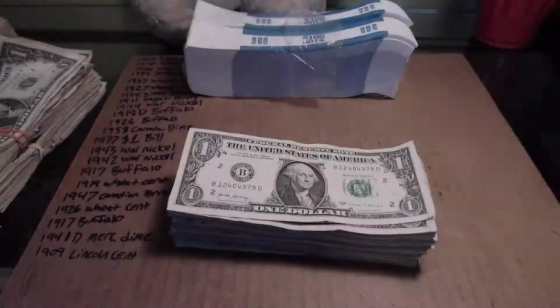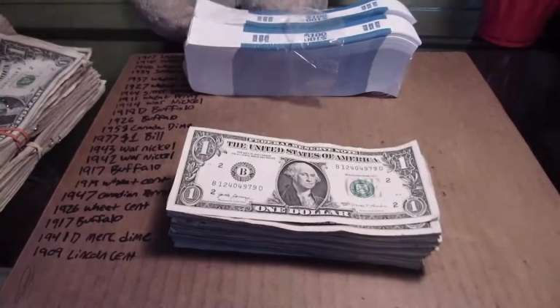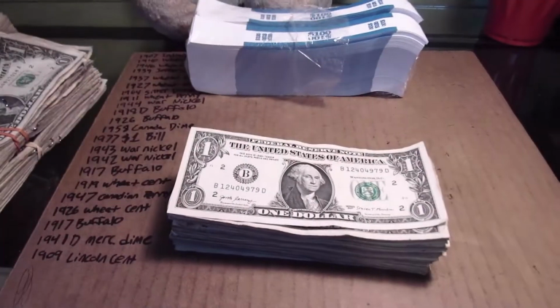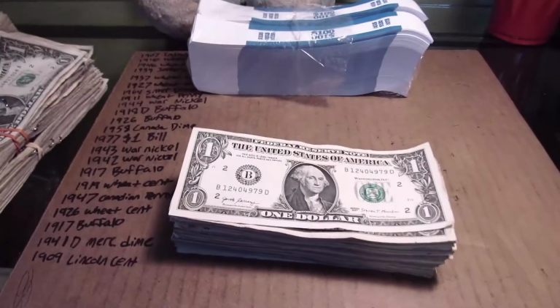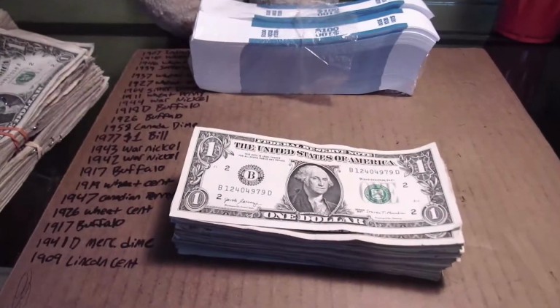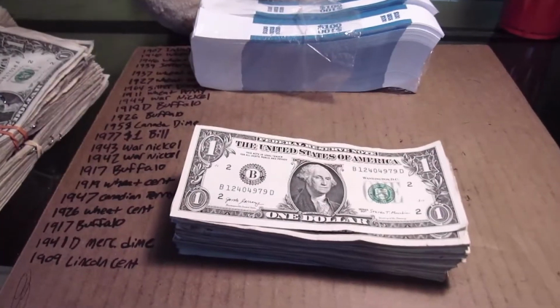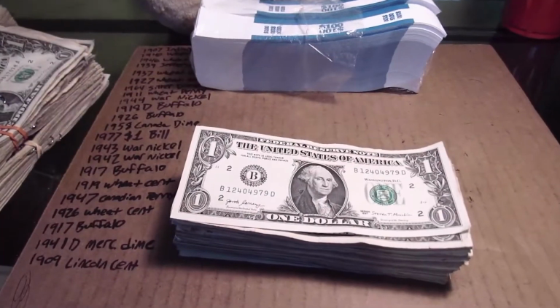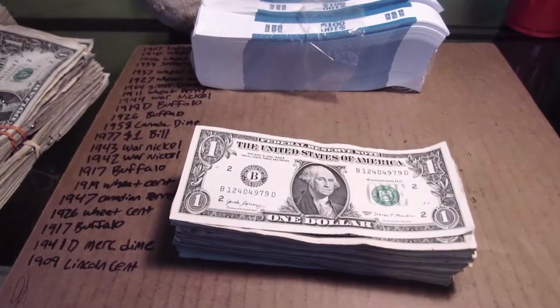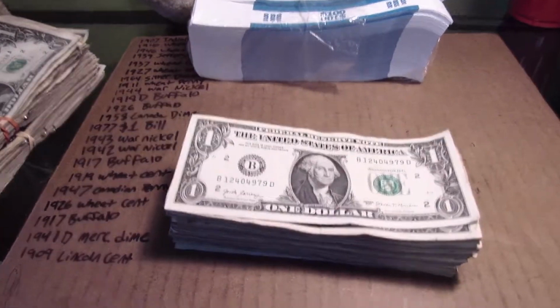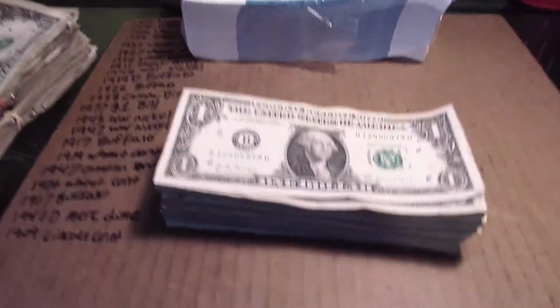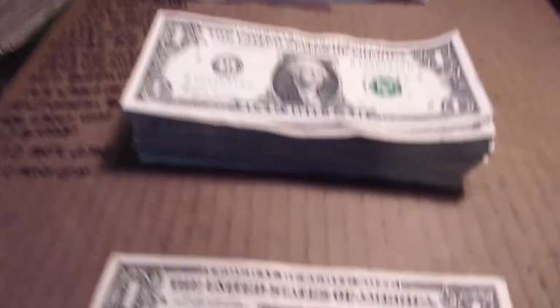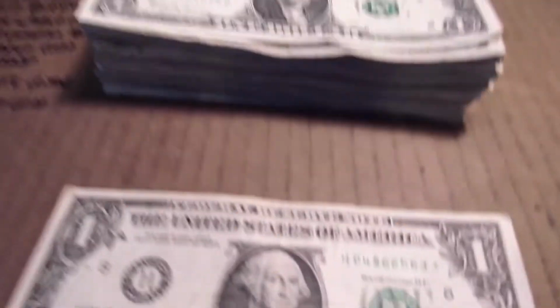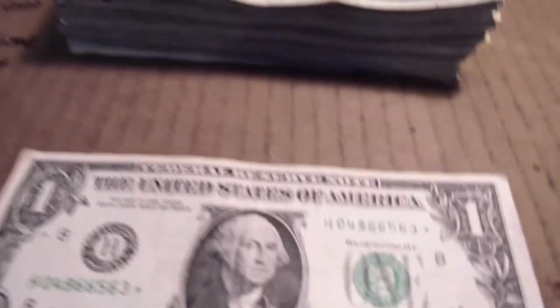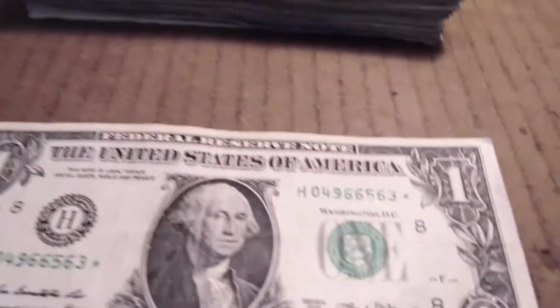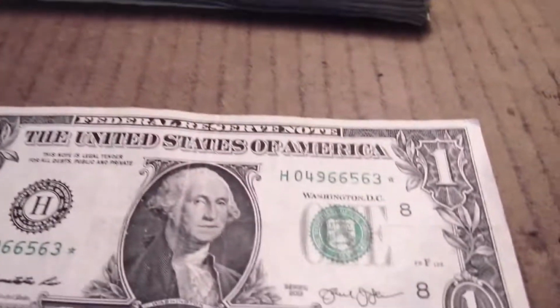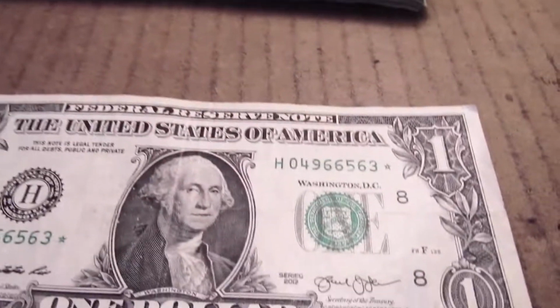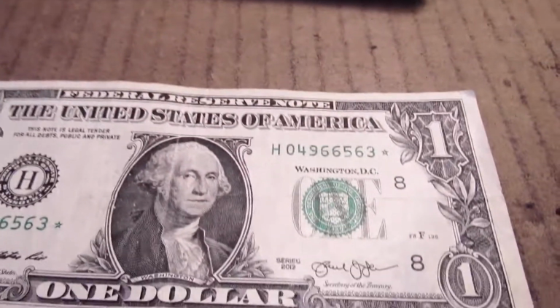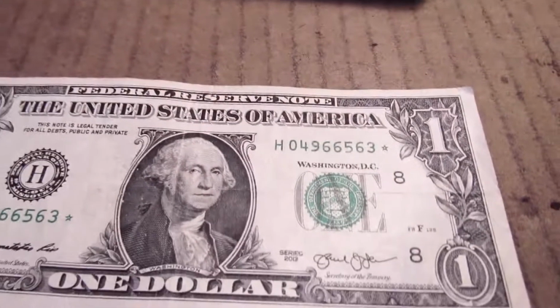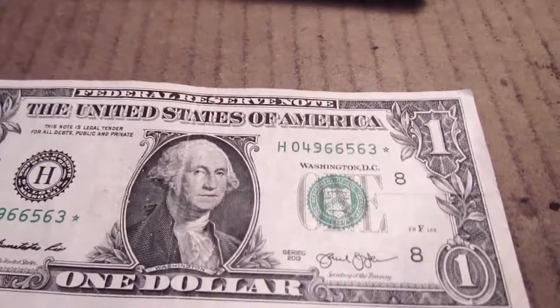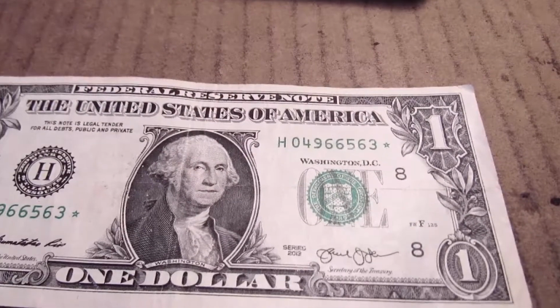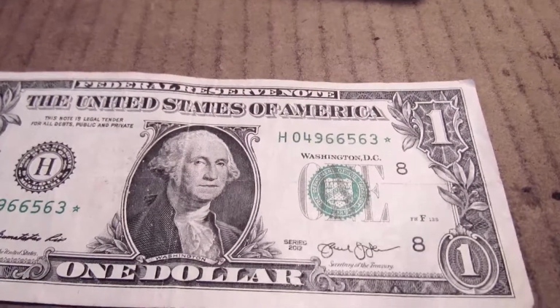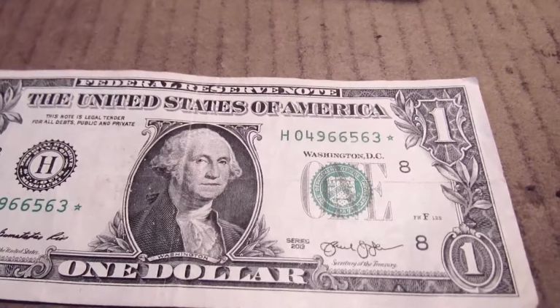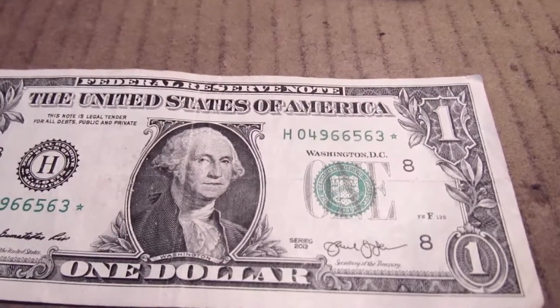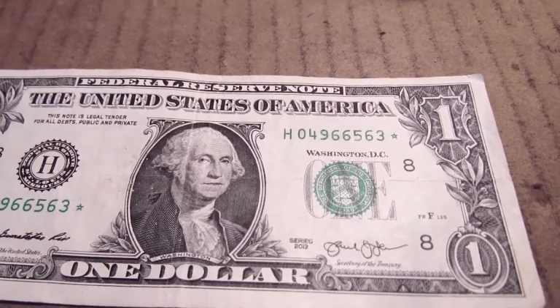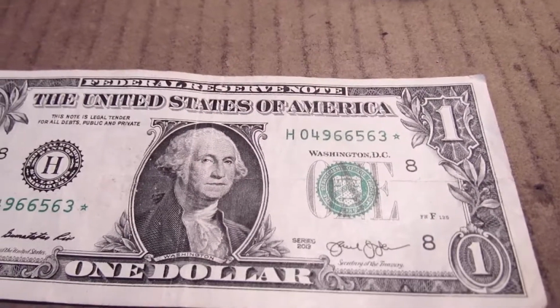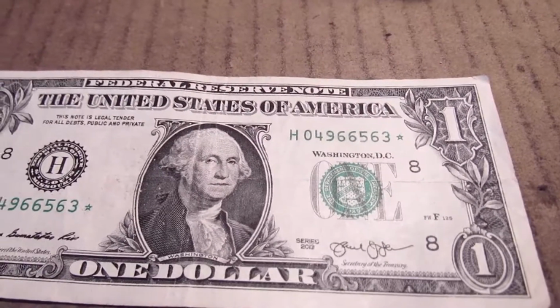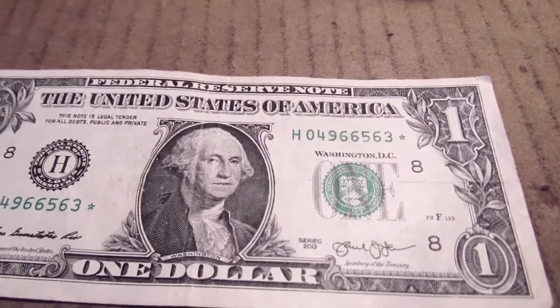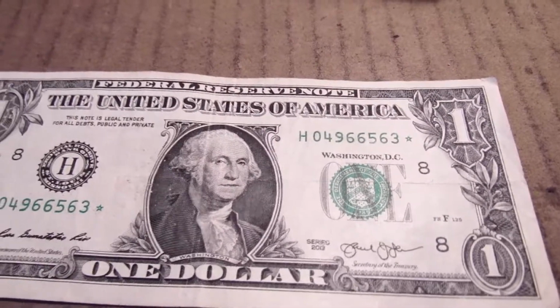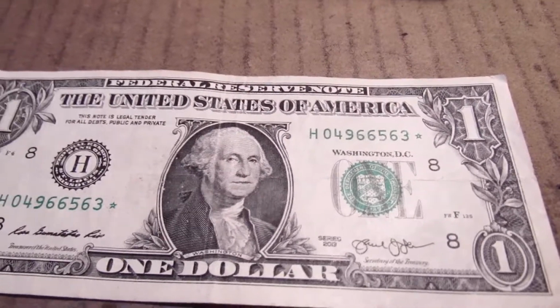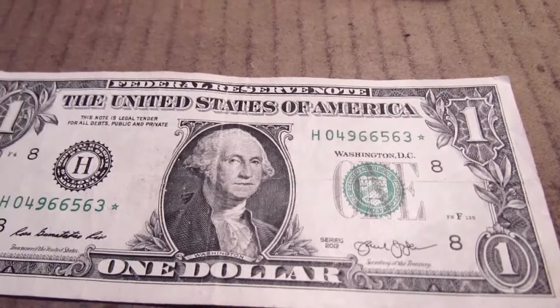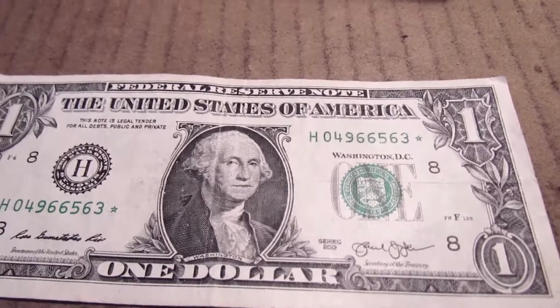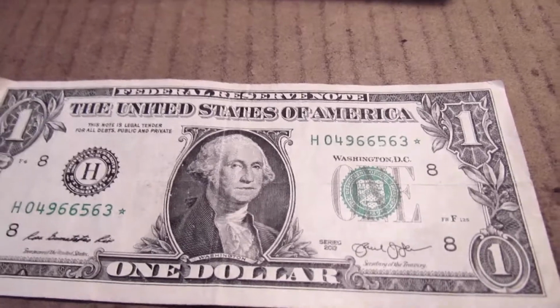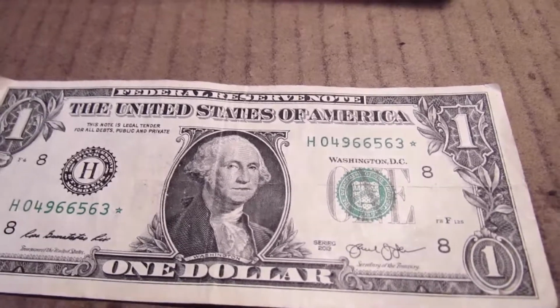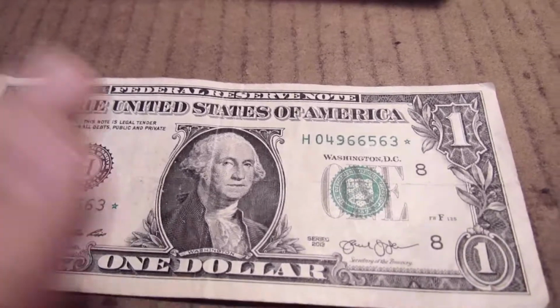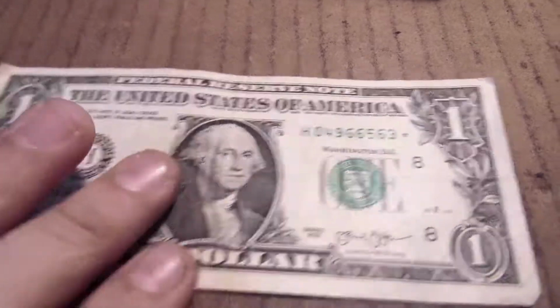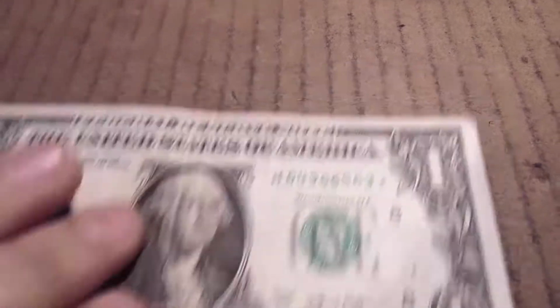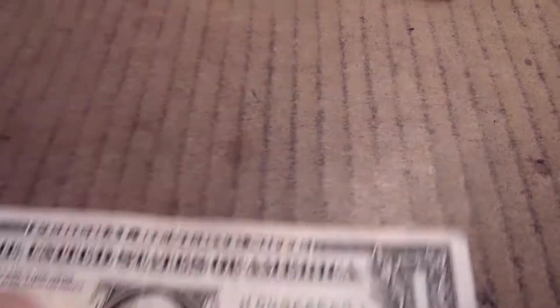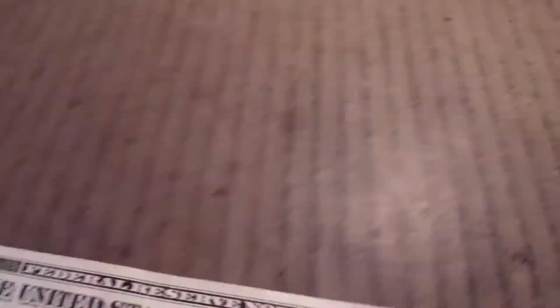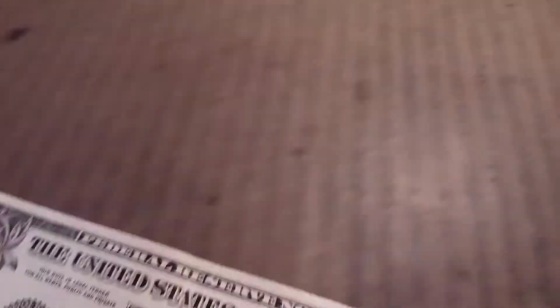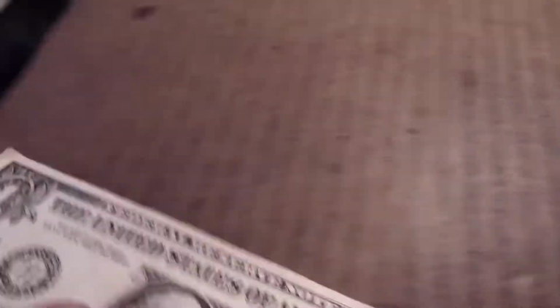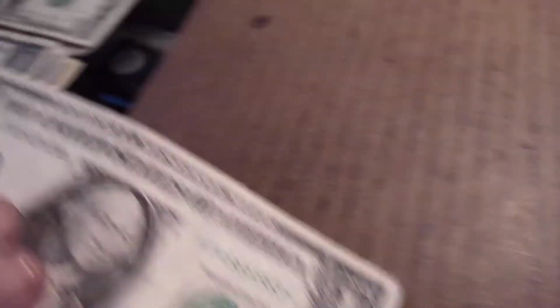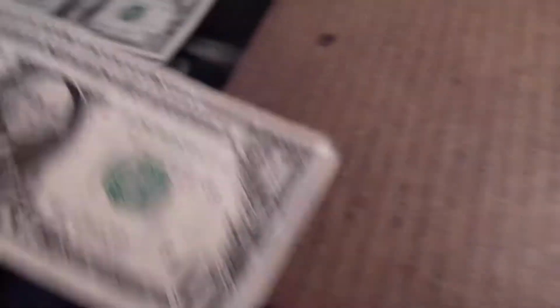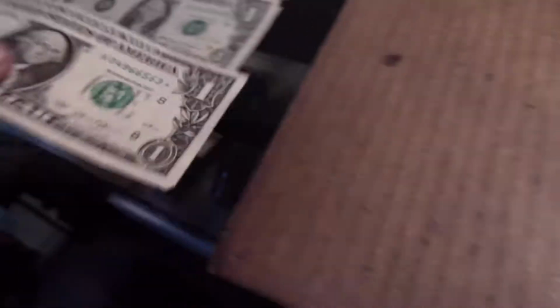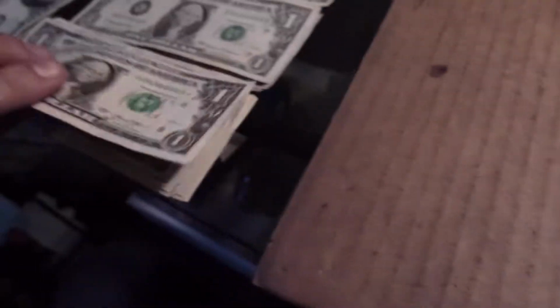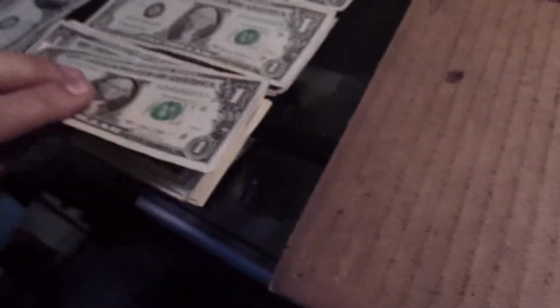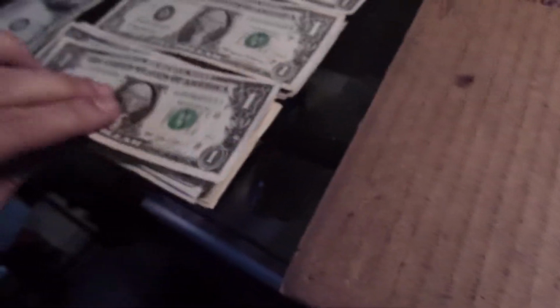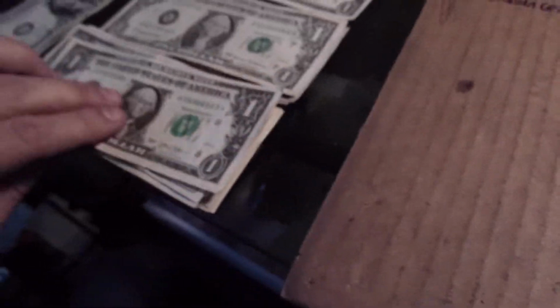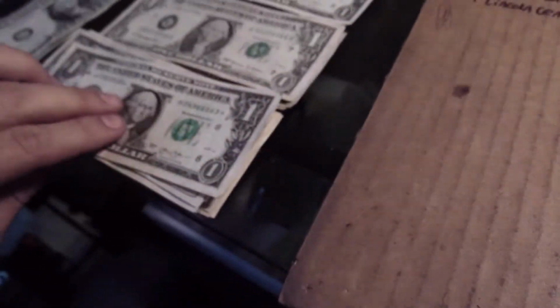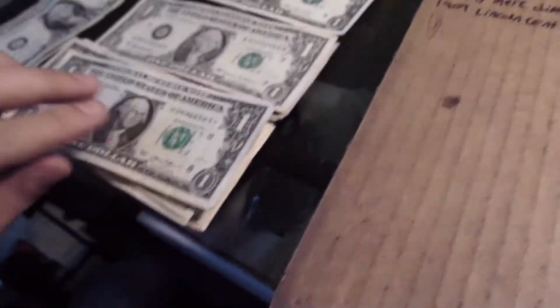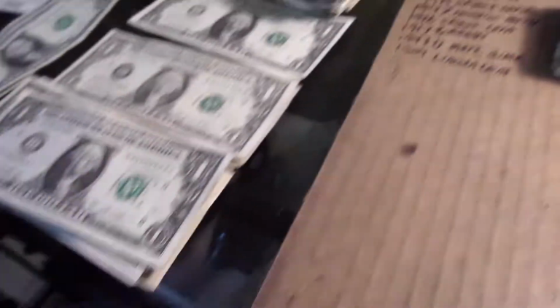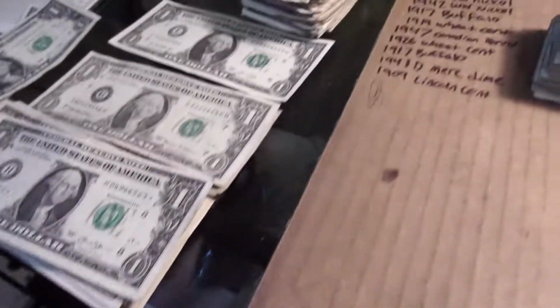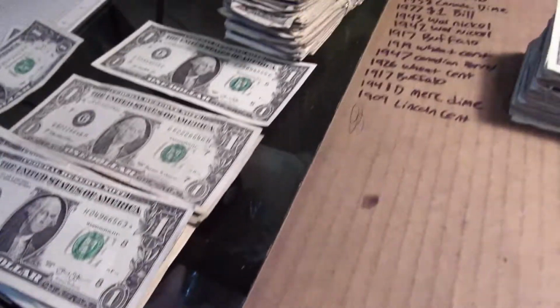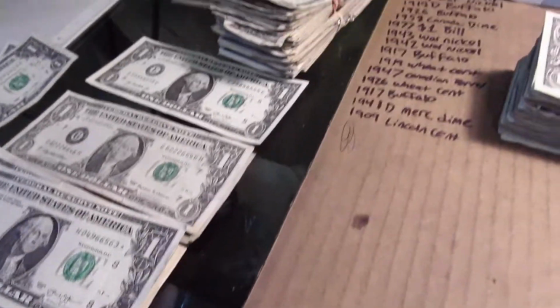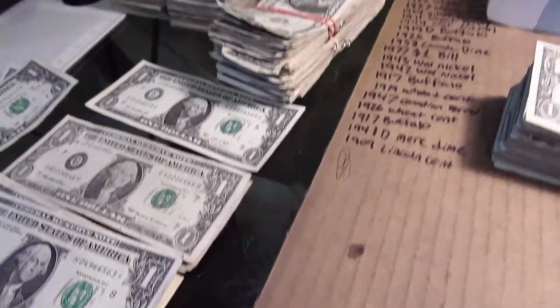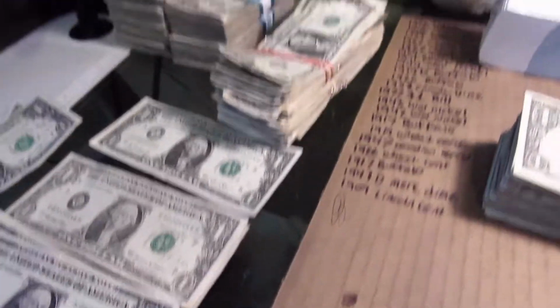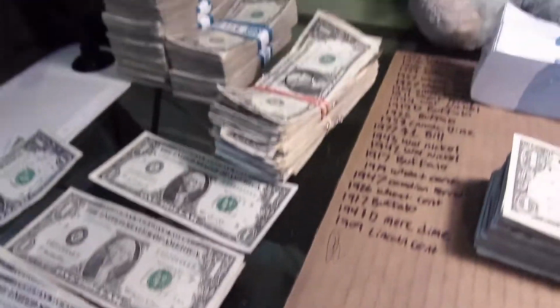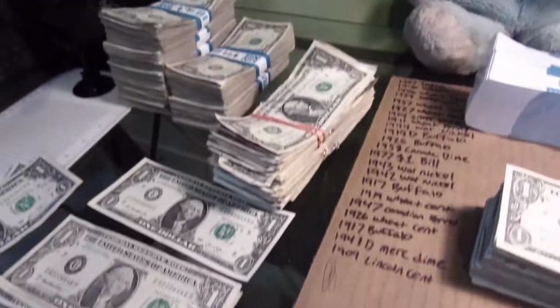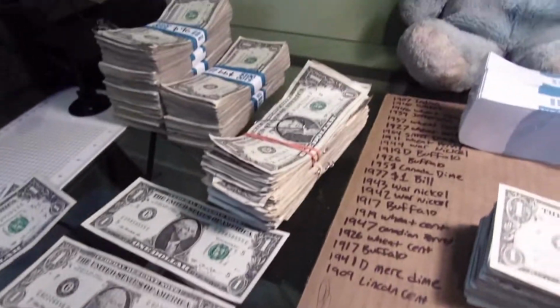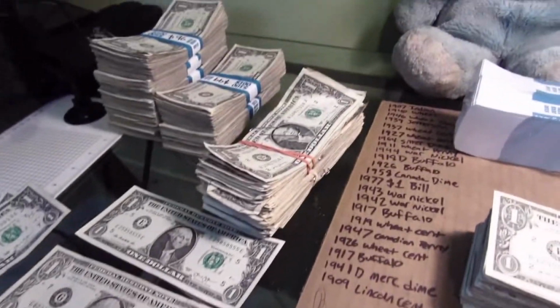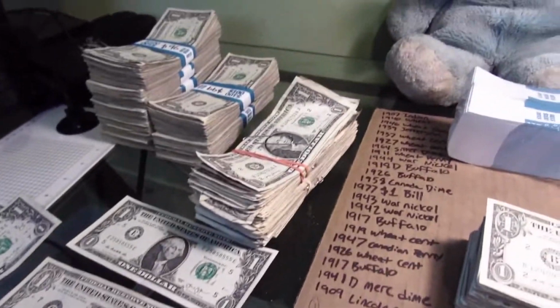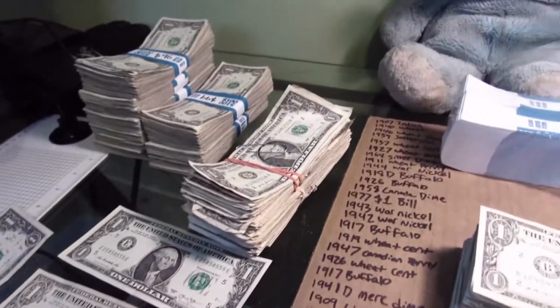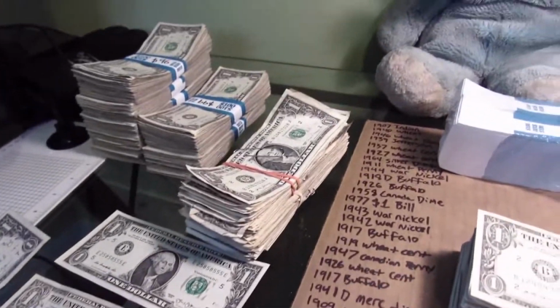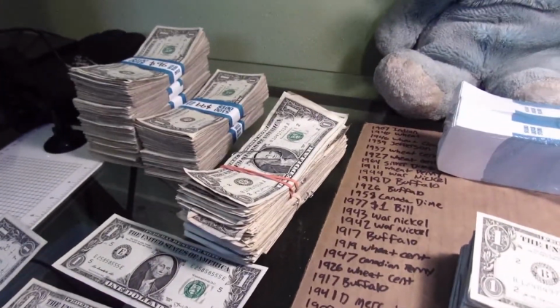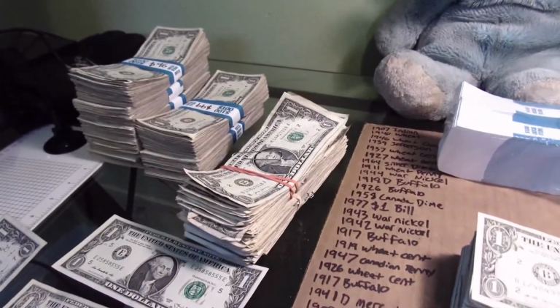Strap eight is done. We got a star note, 2013. Let's get into strap nine.